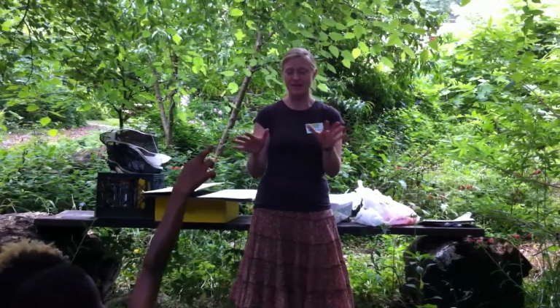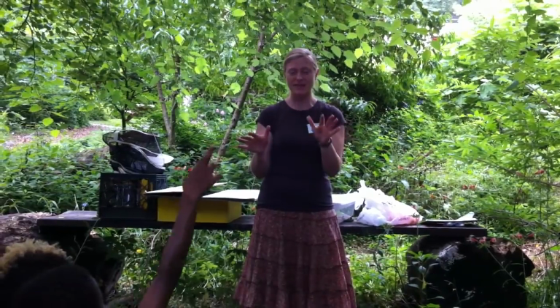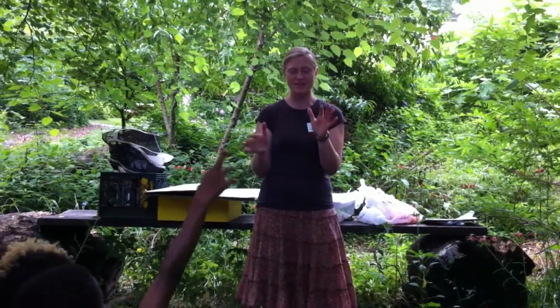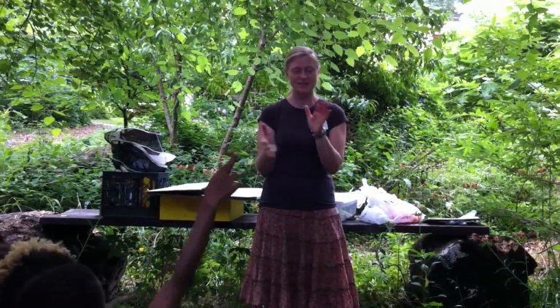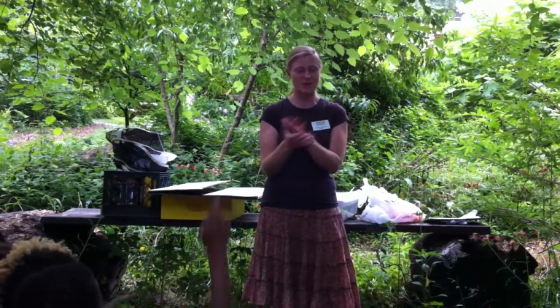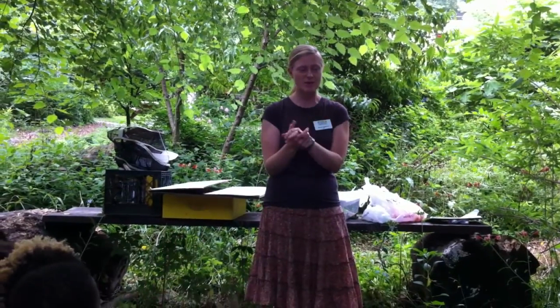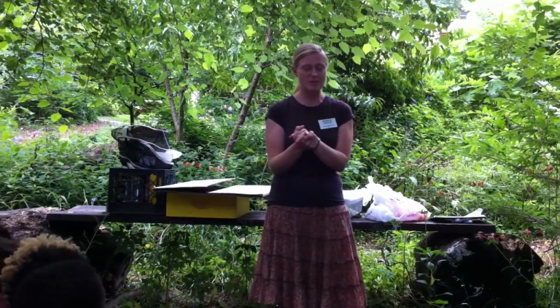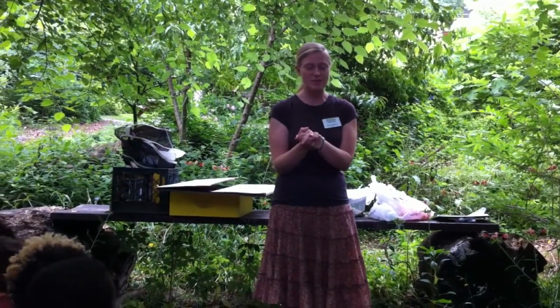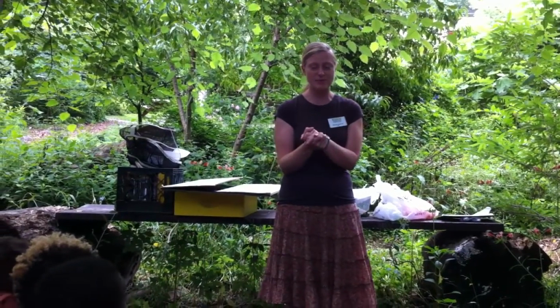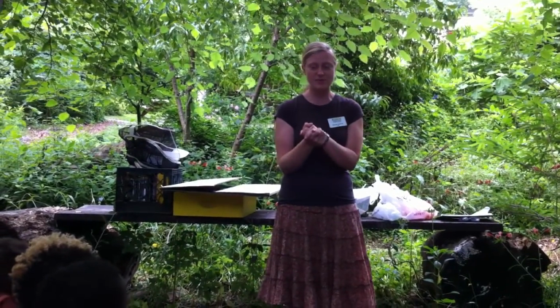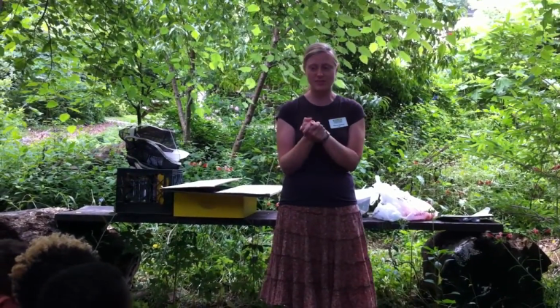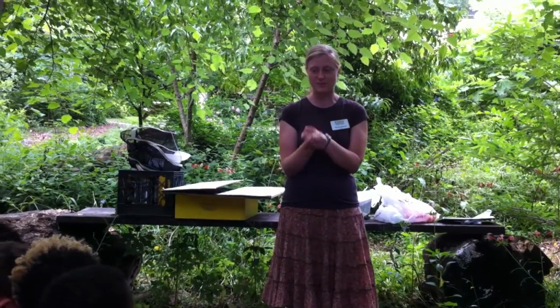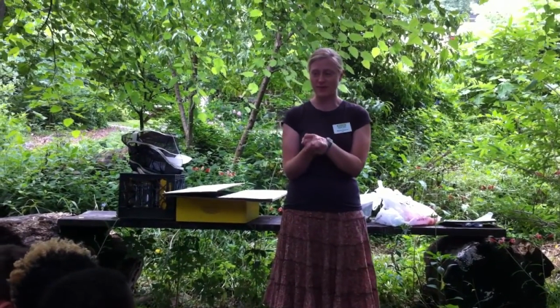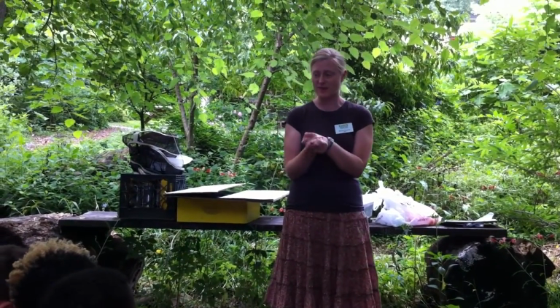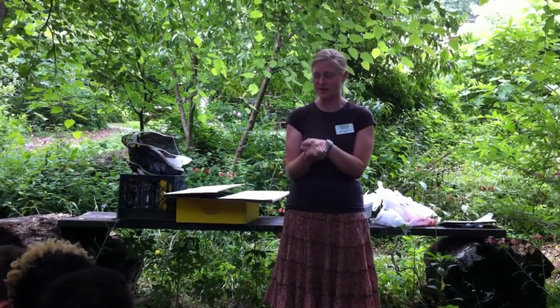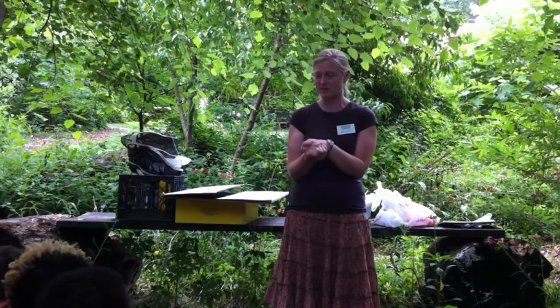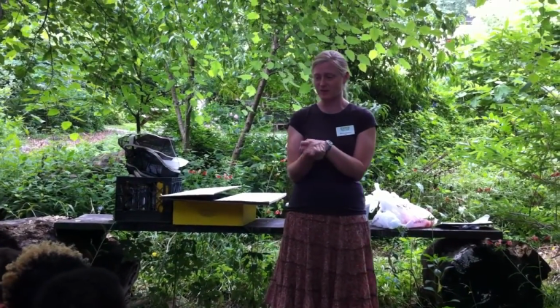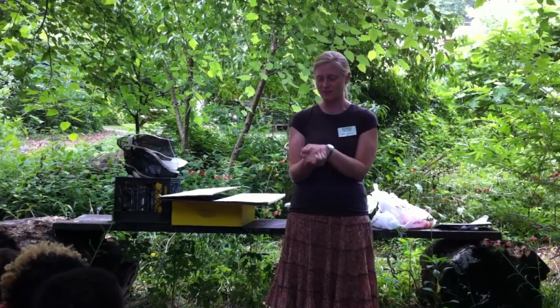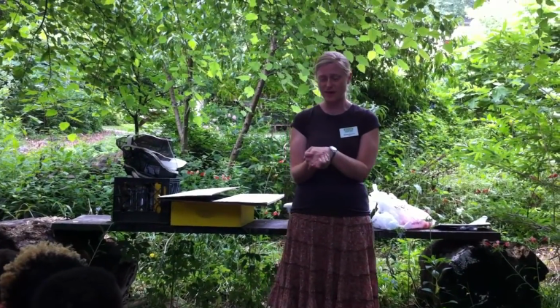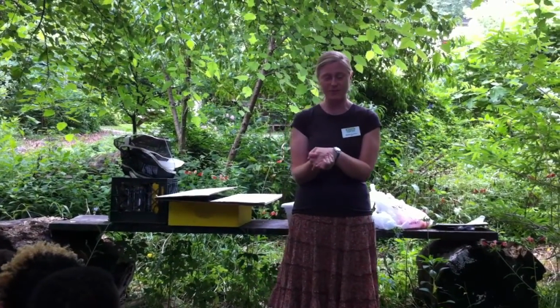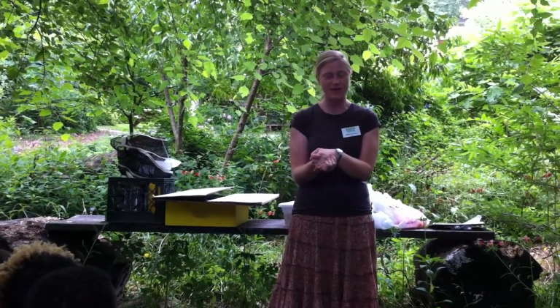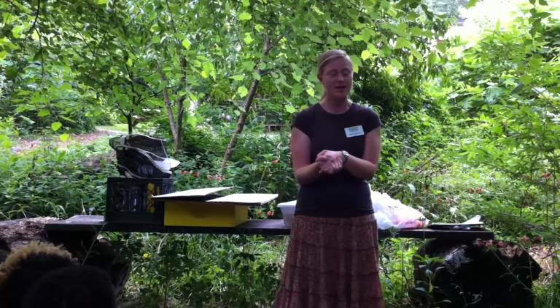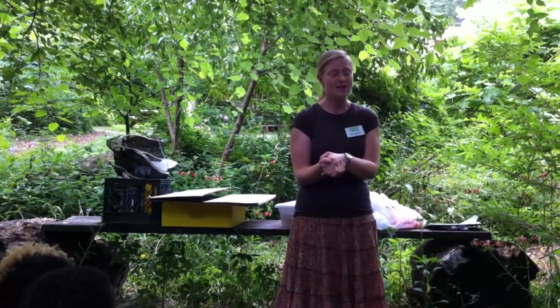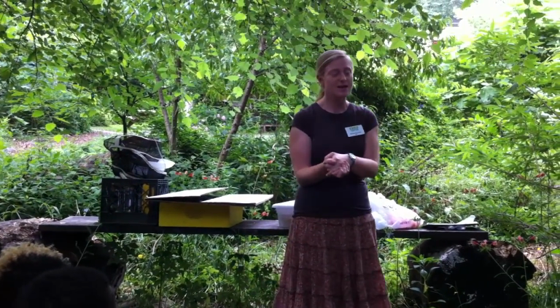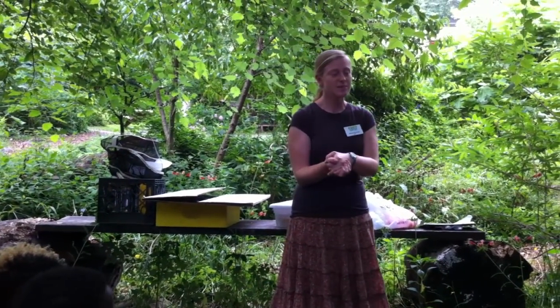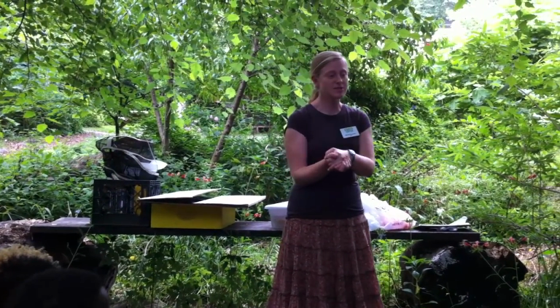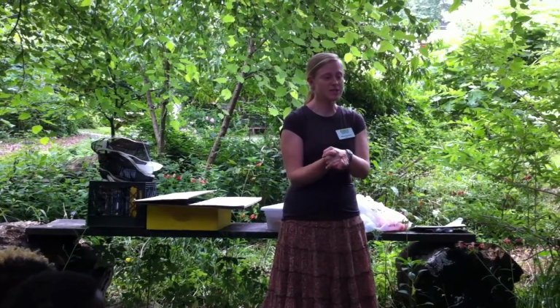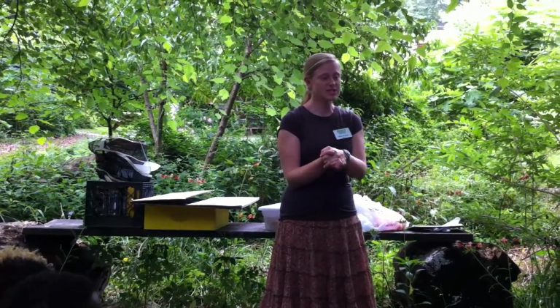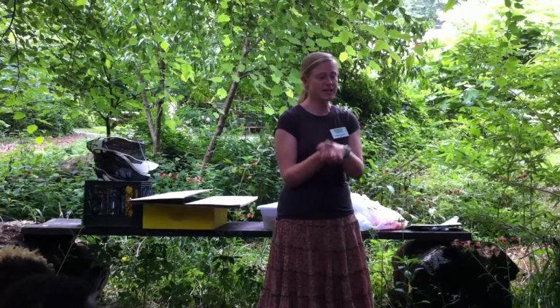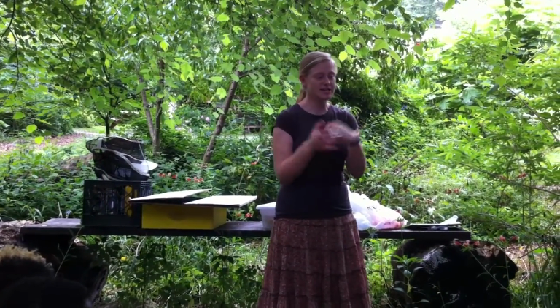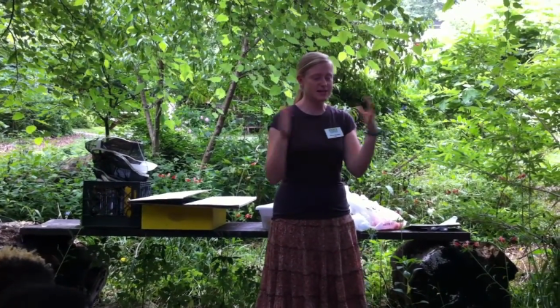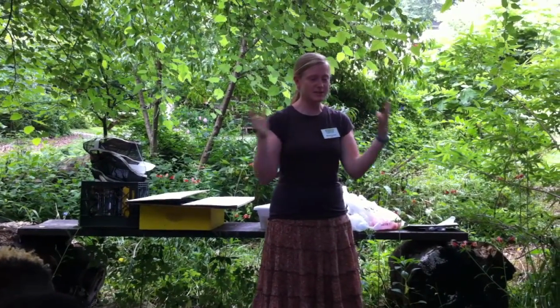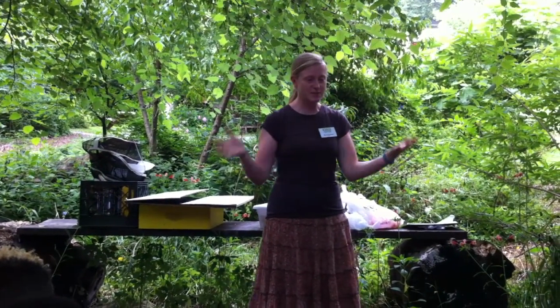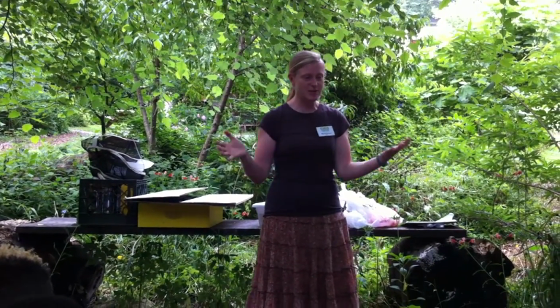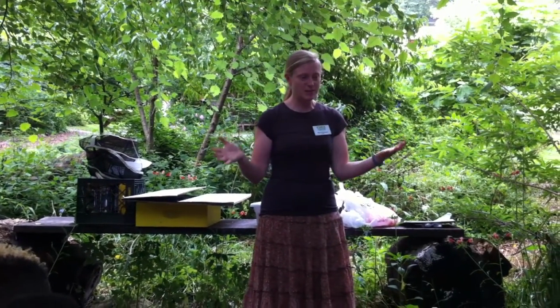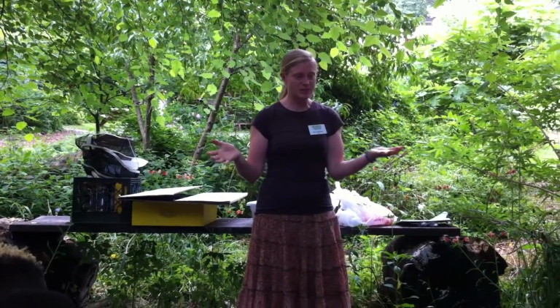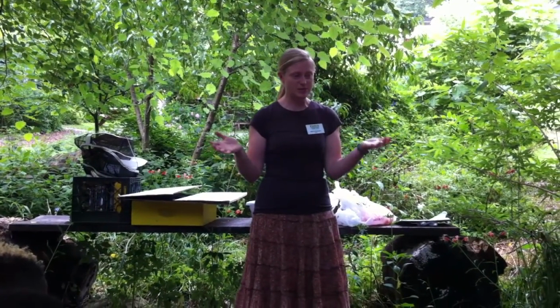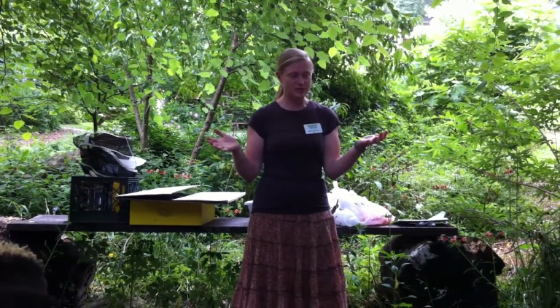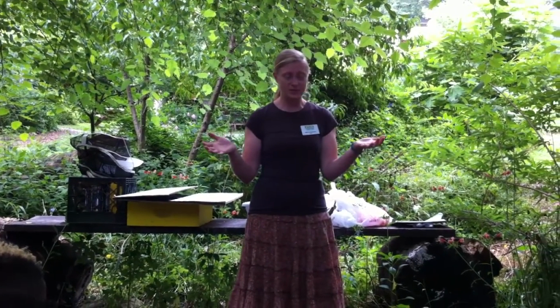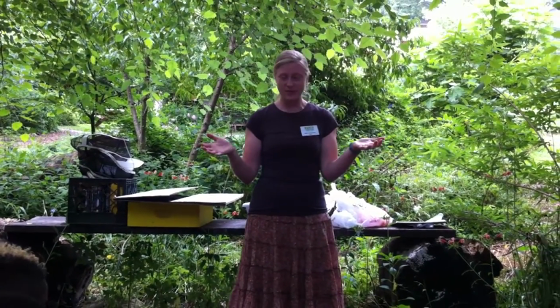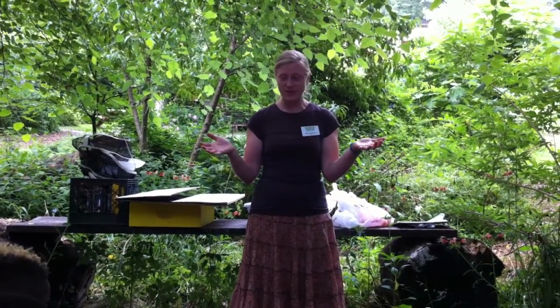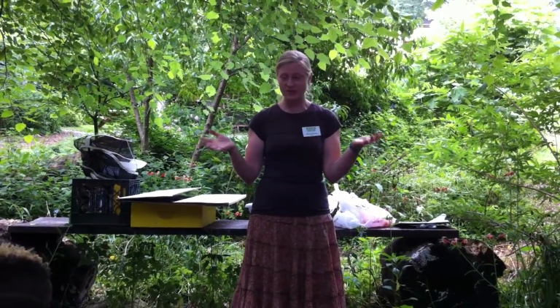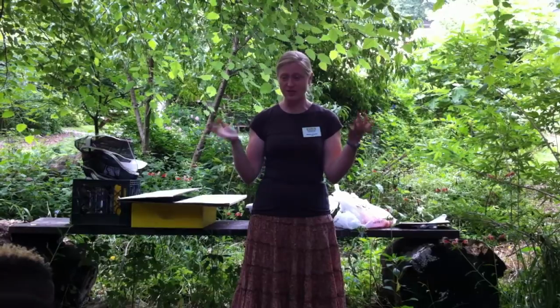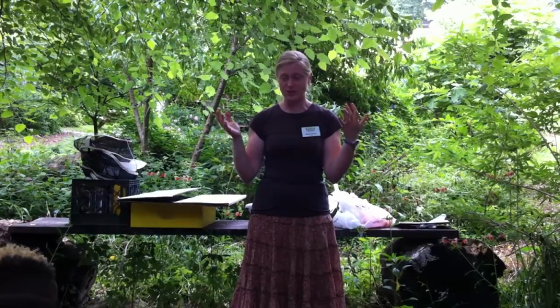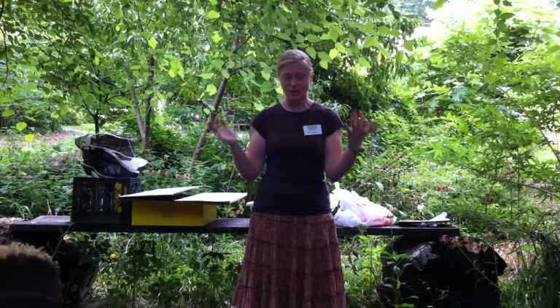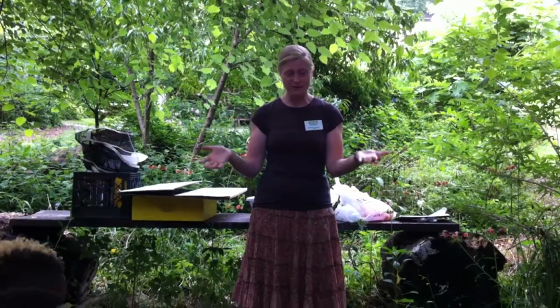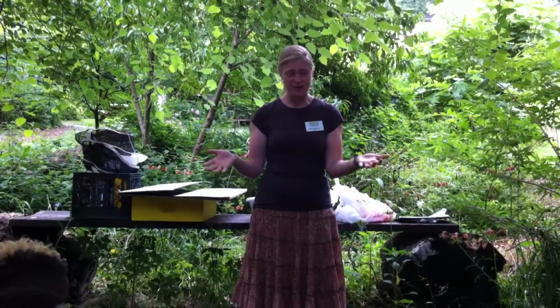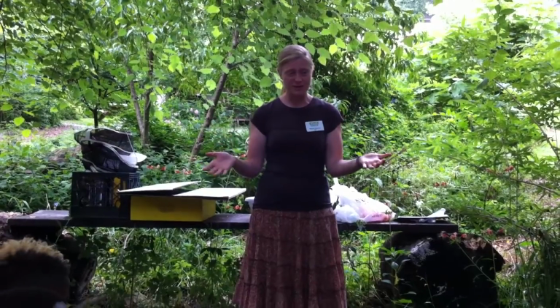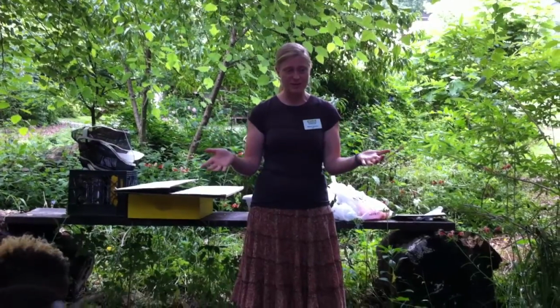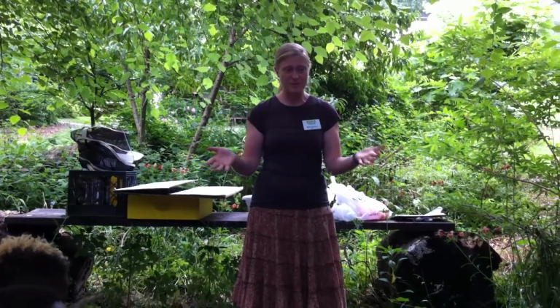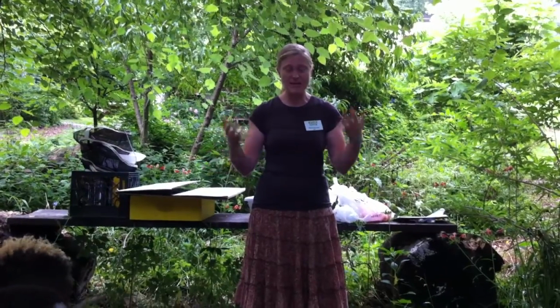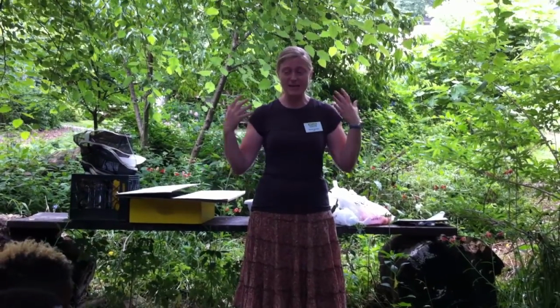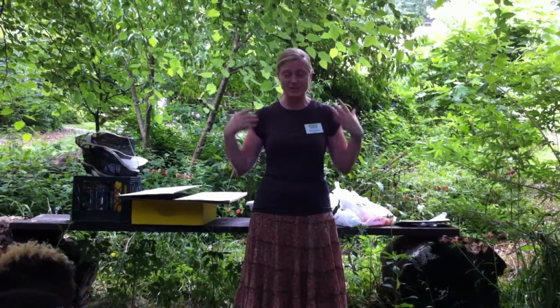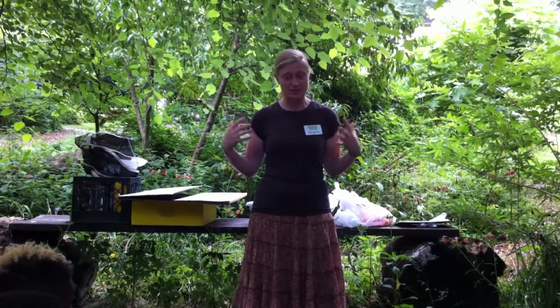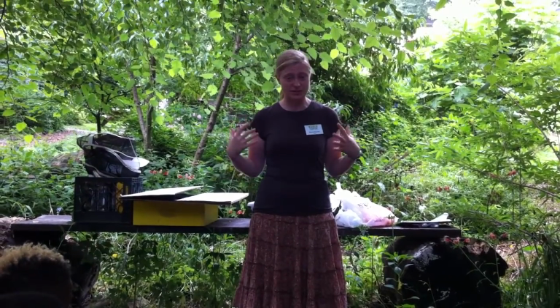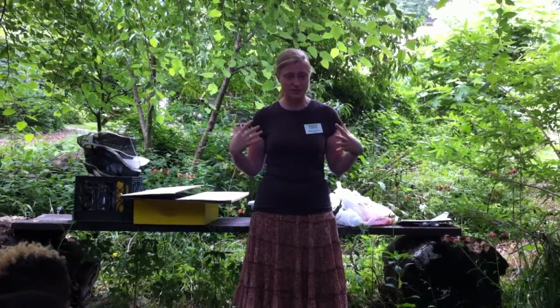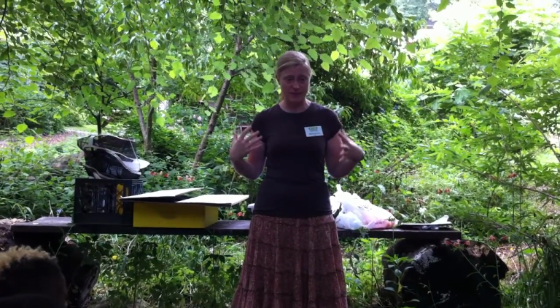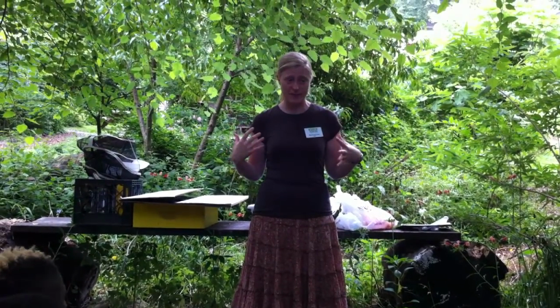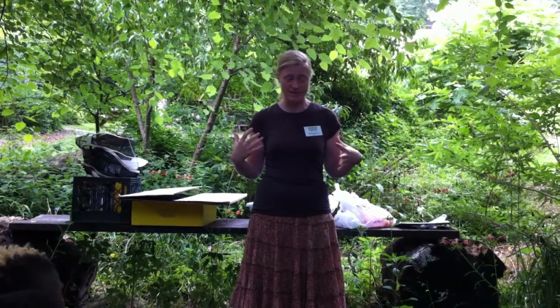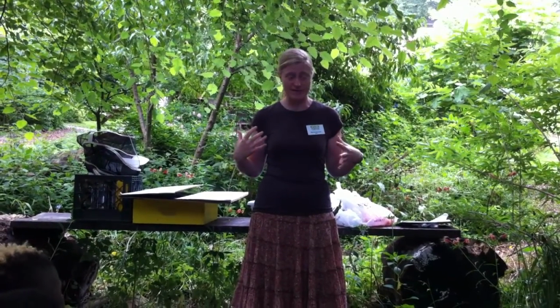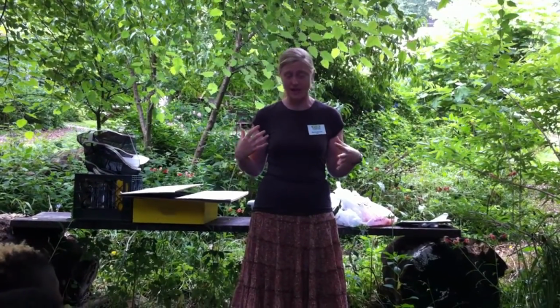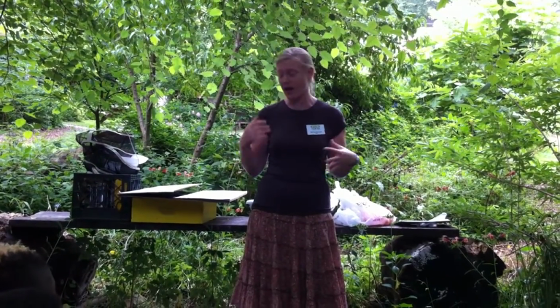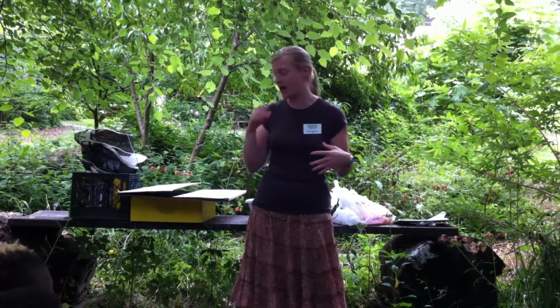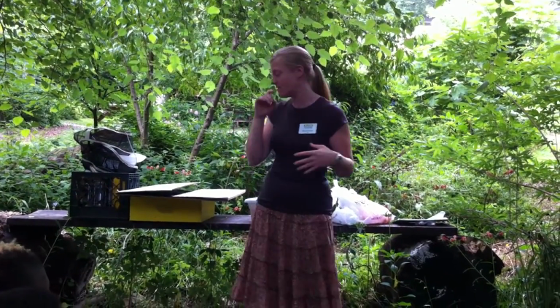I'm glad that so many people do different things in your family. But just like different people do different things in your family, bees do different things in the hive.